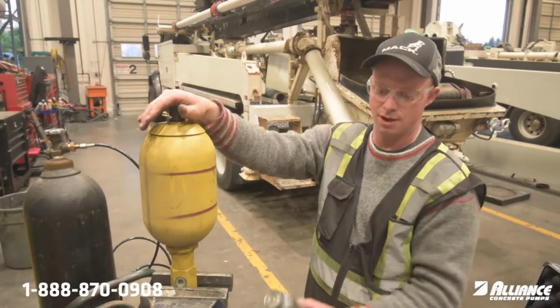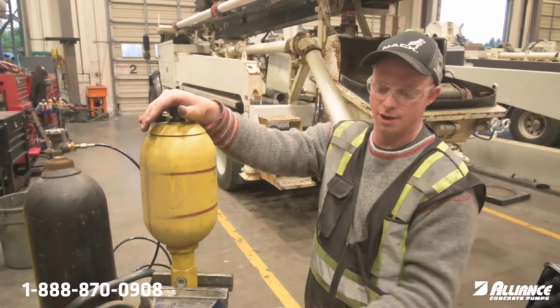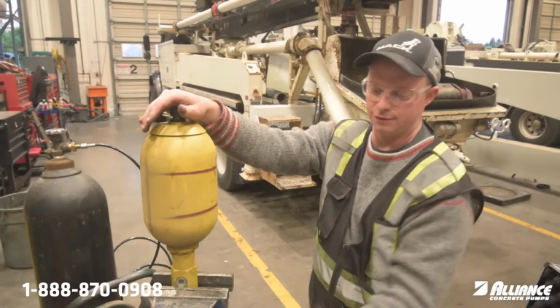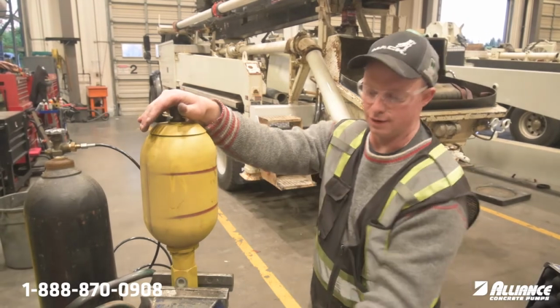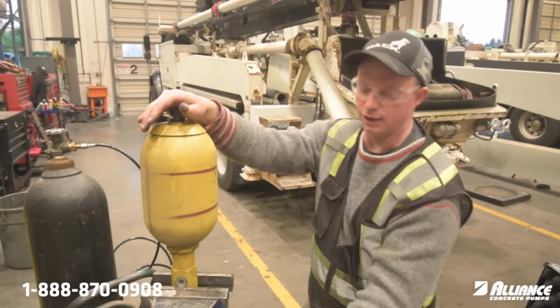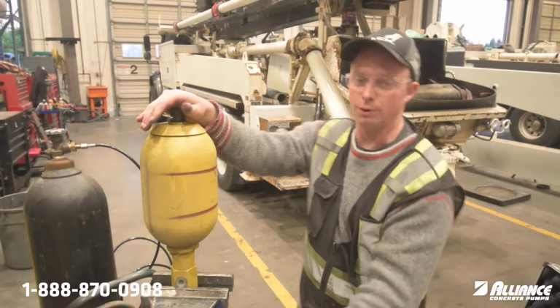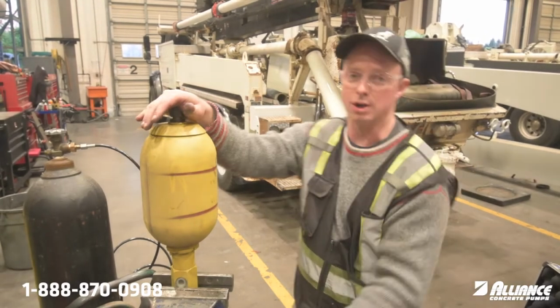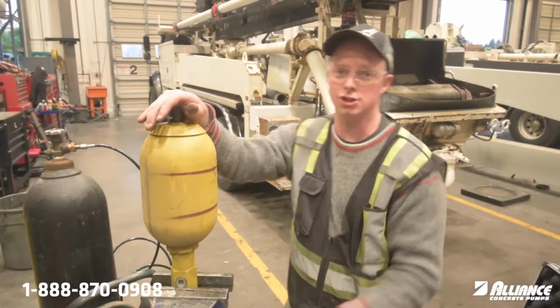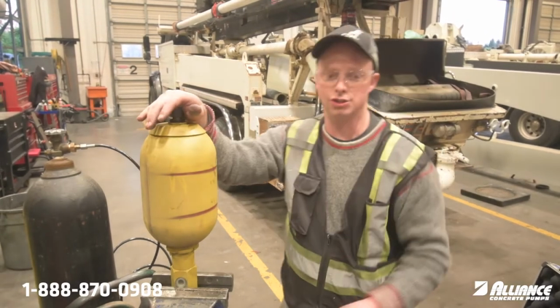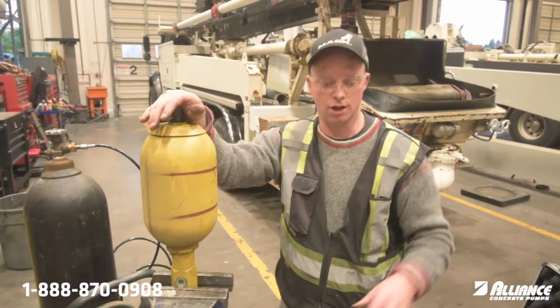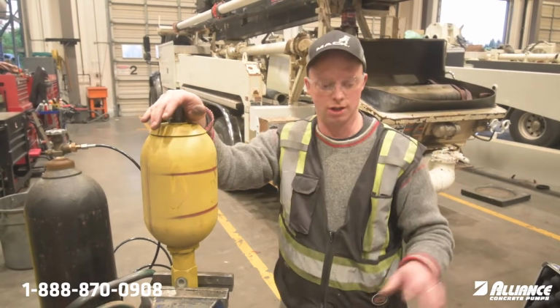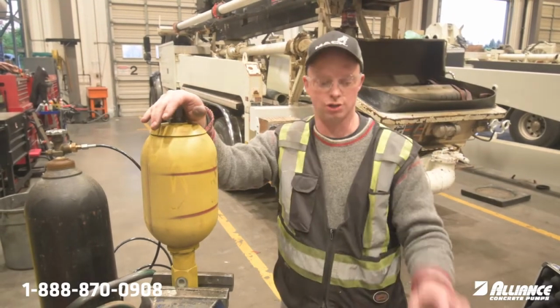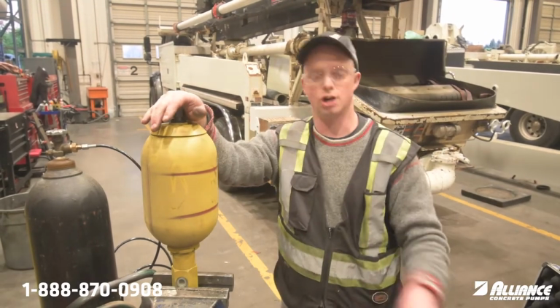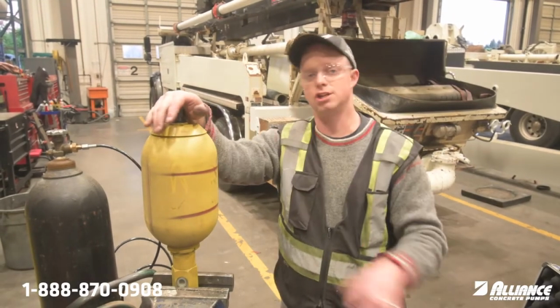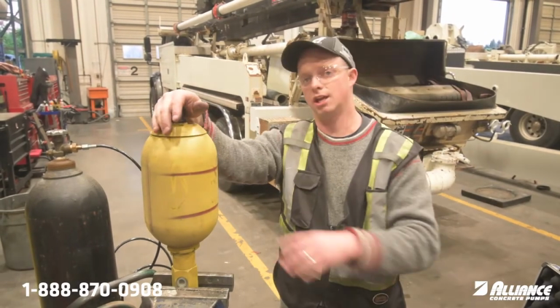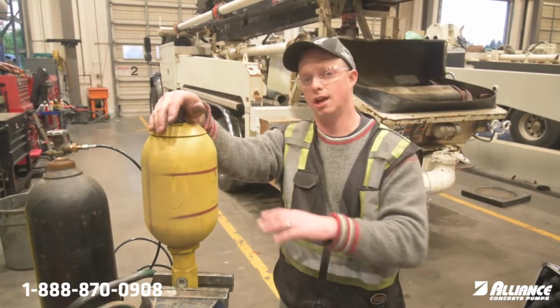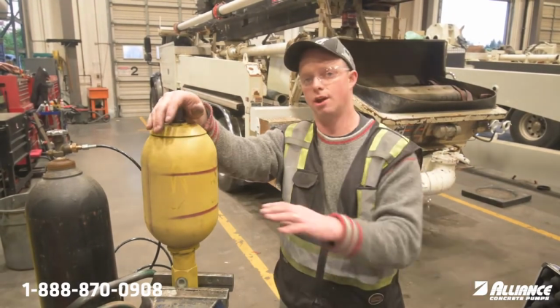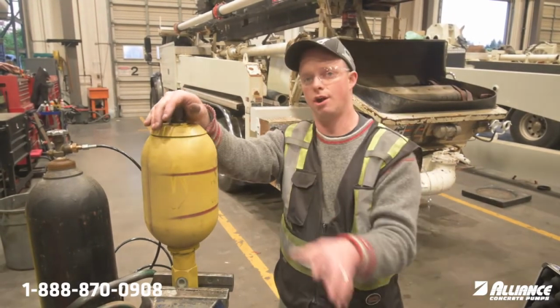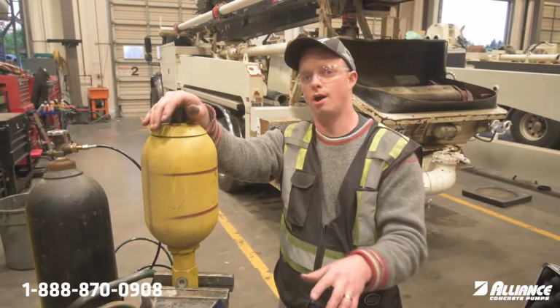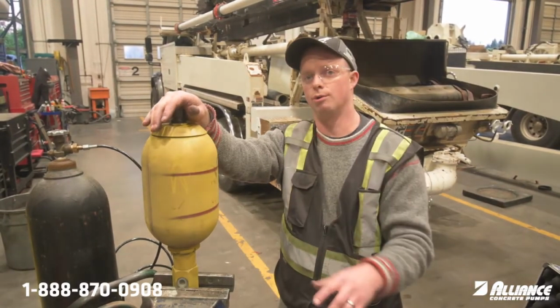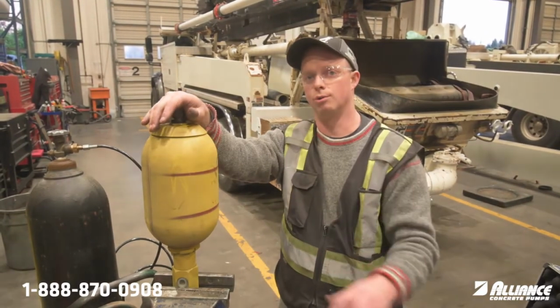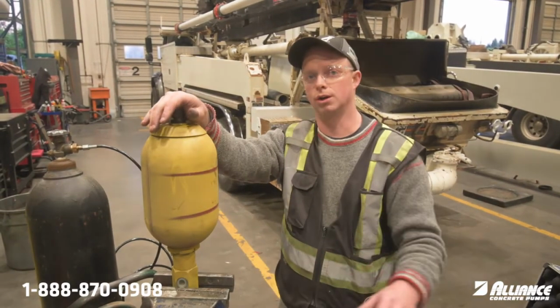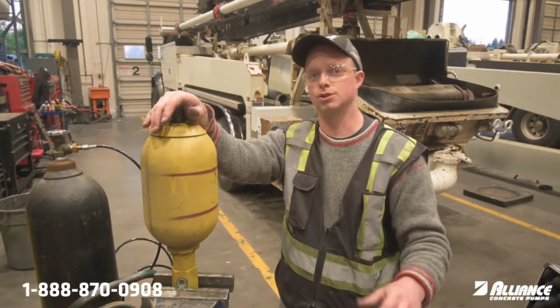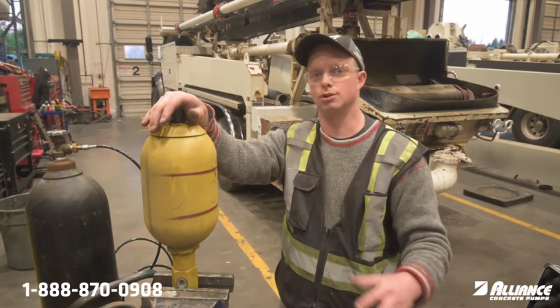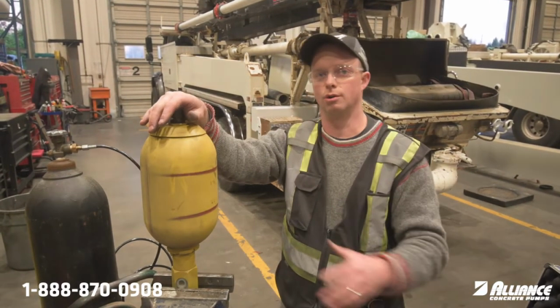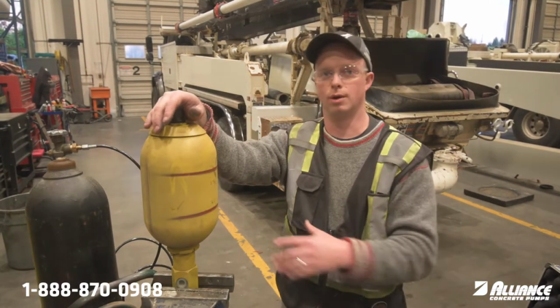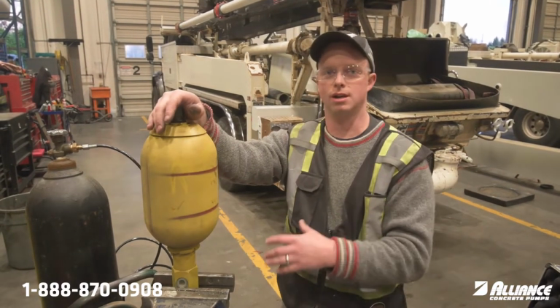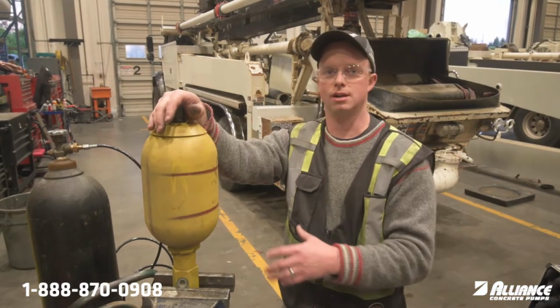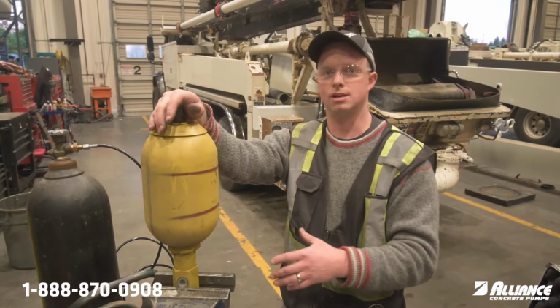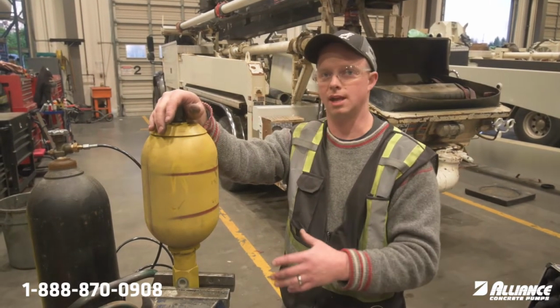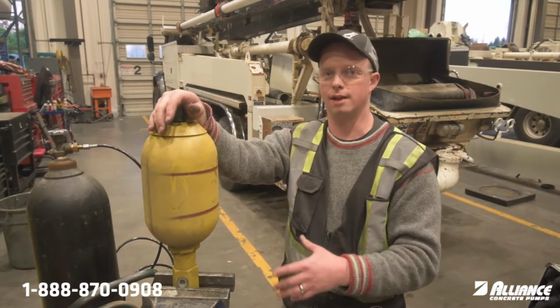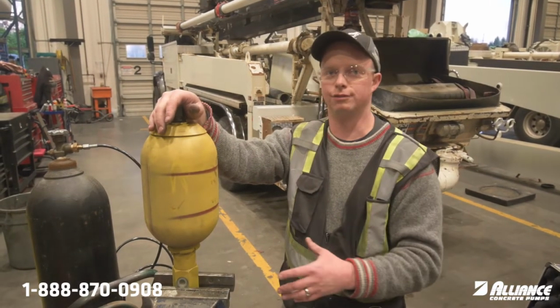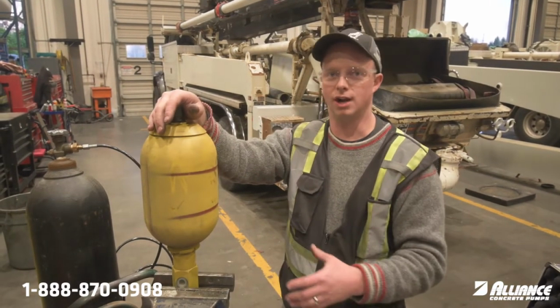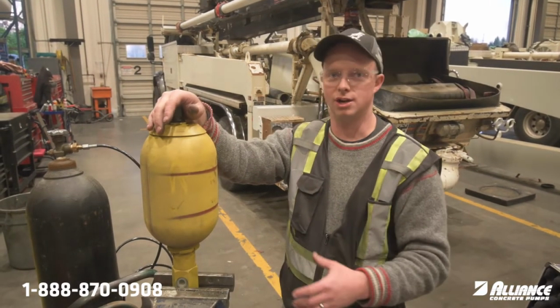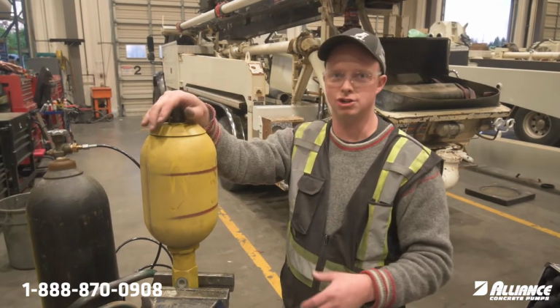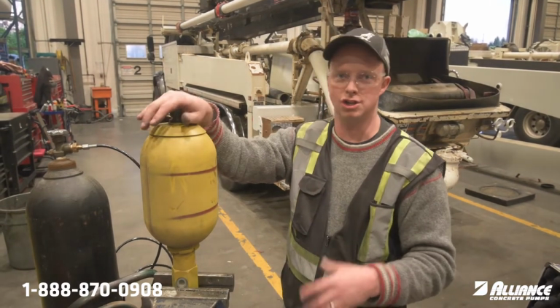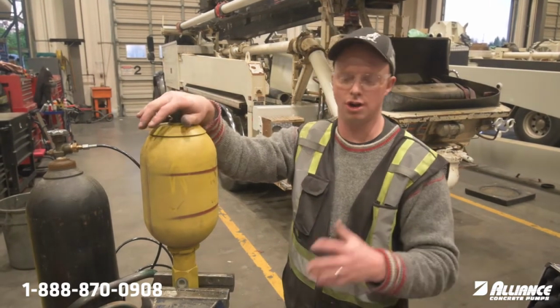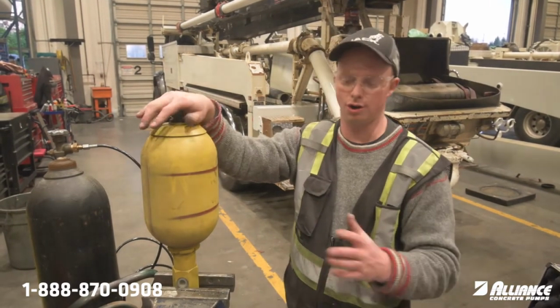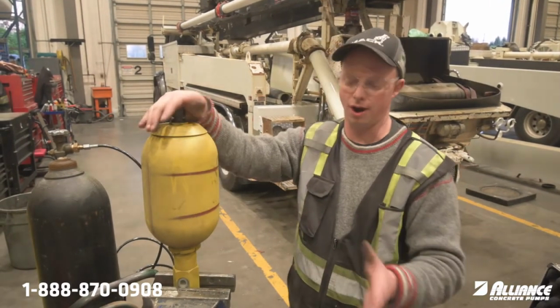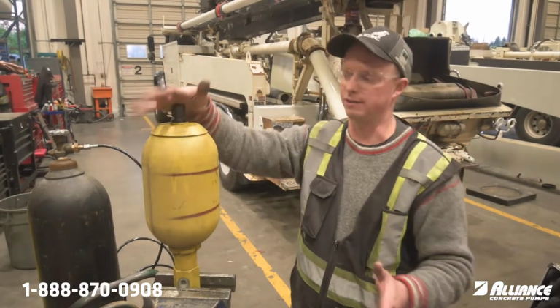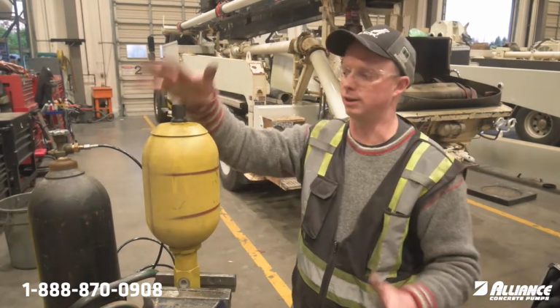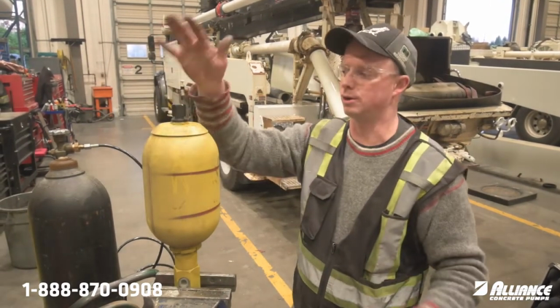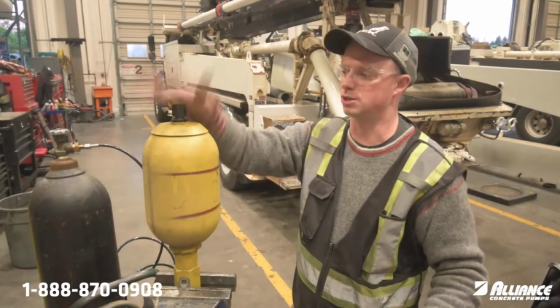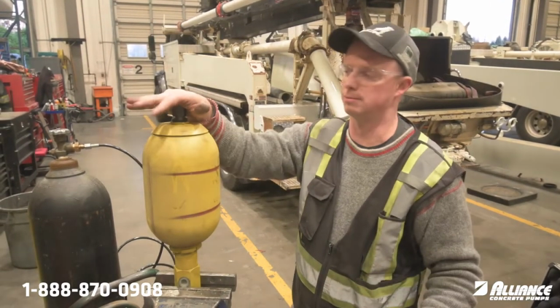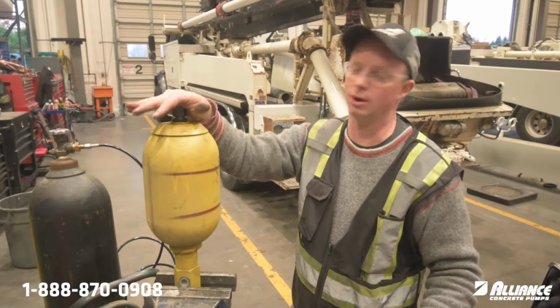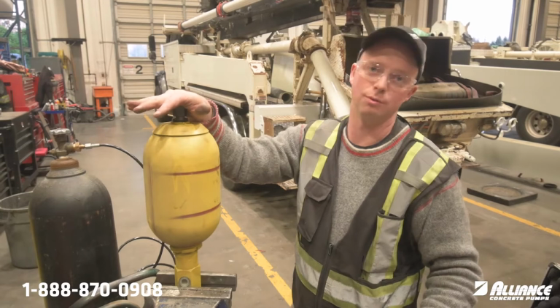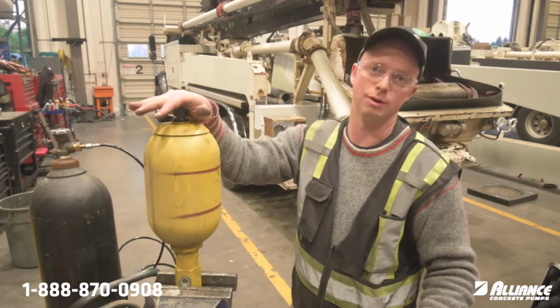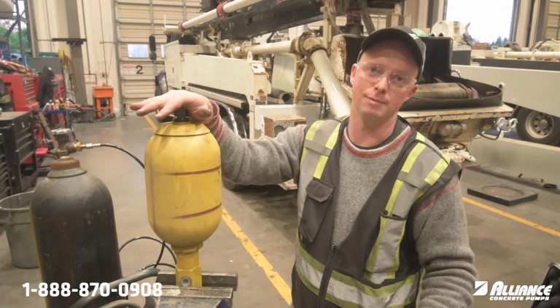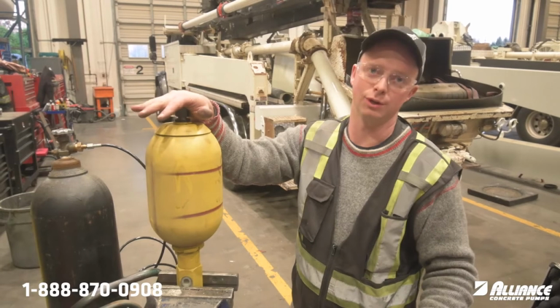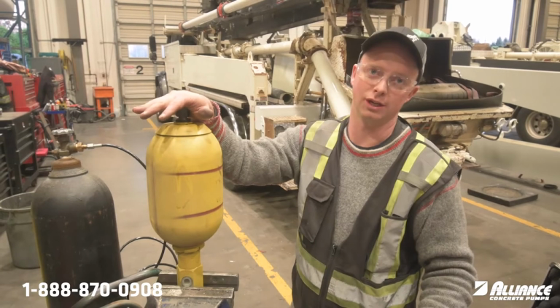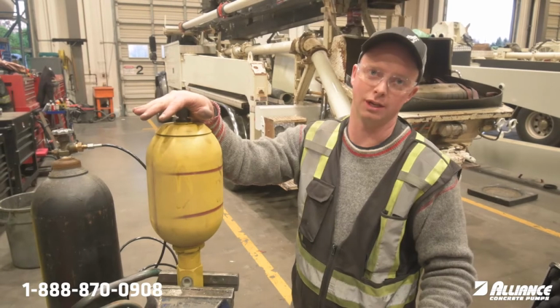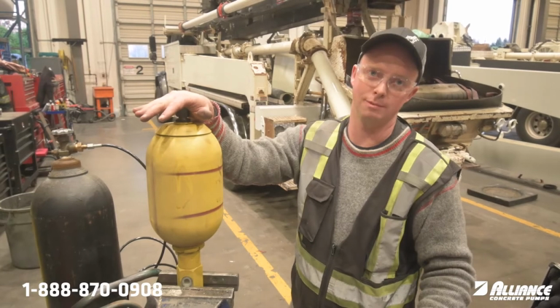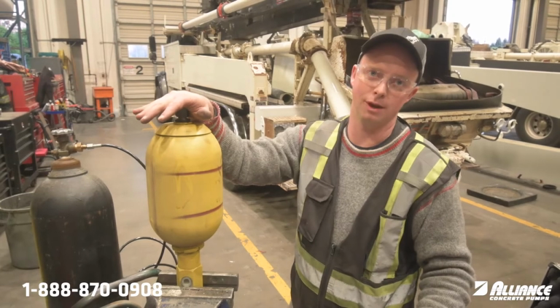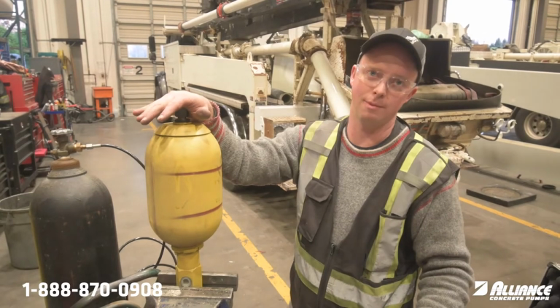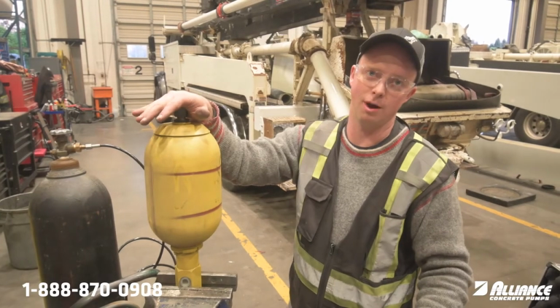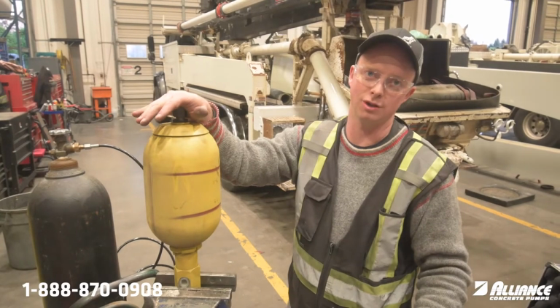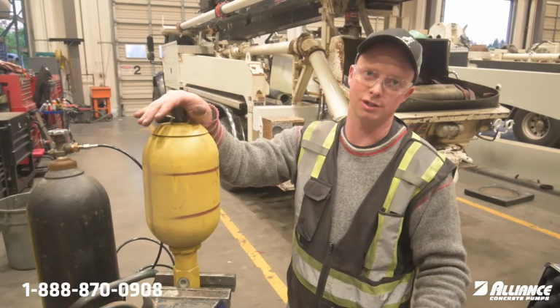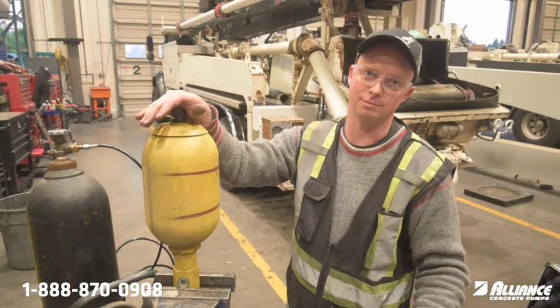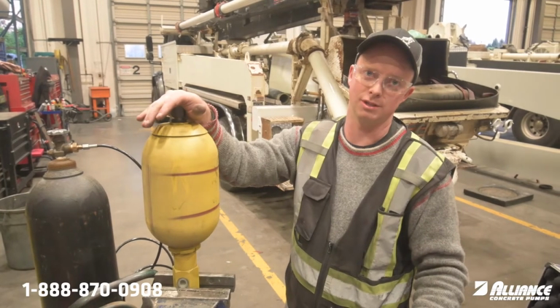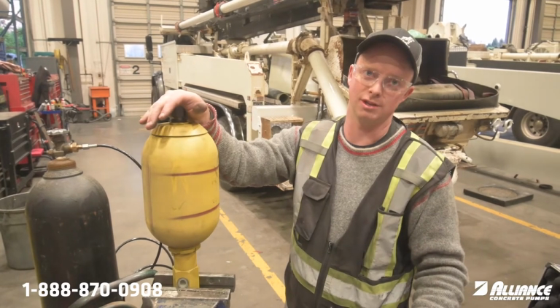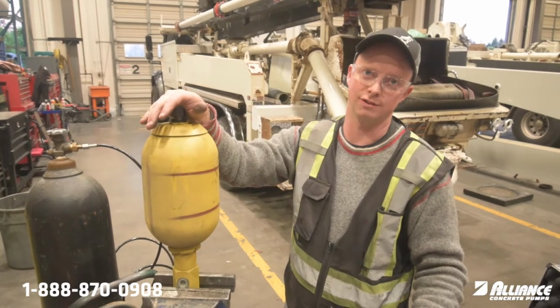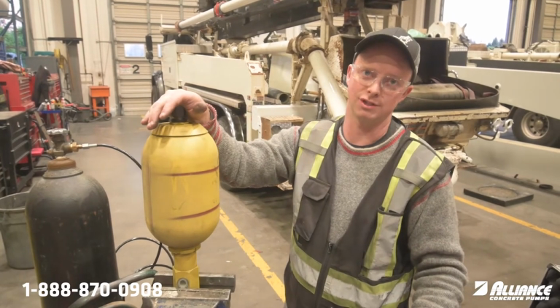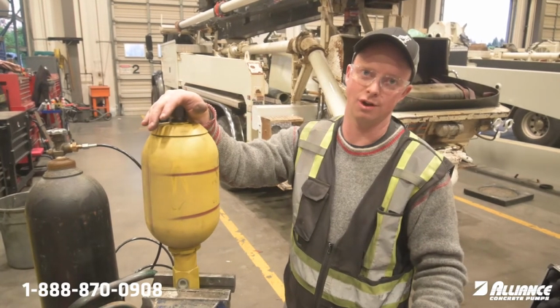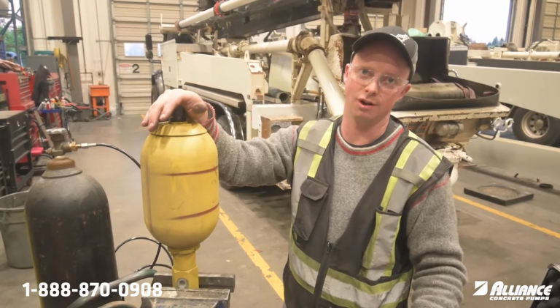If you have any questions on the charging kit, how it works, what nitrogen to get, or have any questions about rebuilding accumulator bottles, please give us a call.